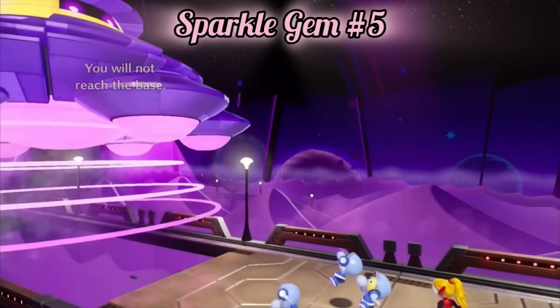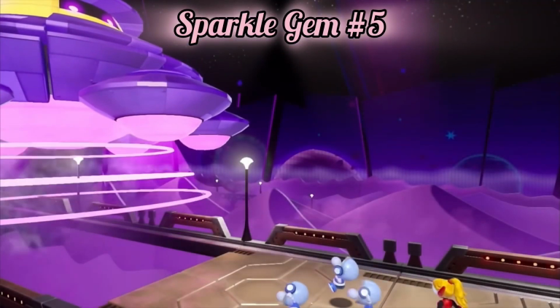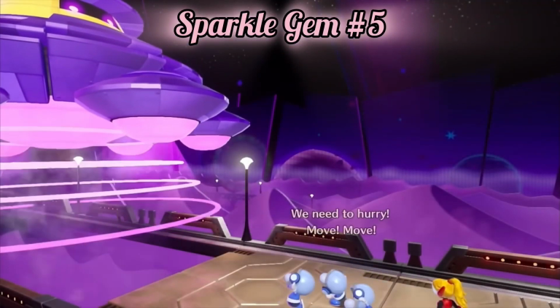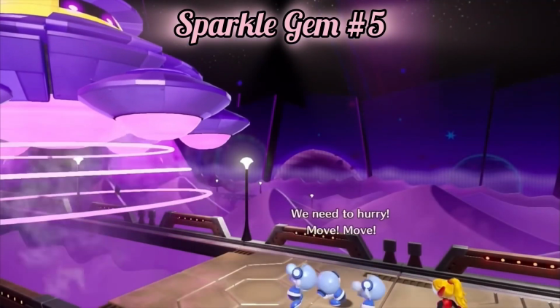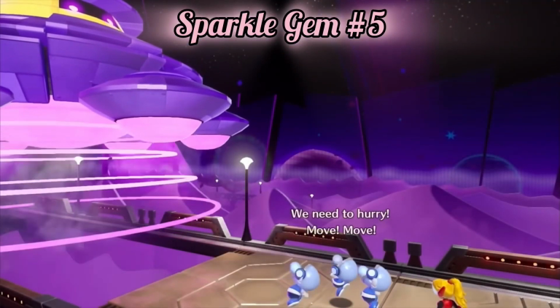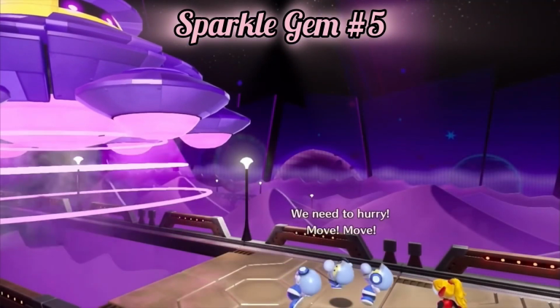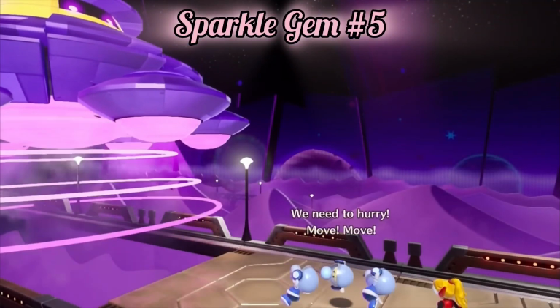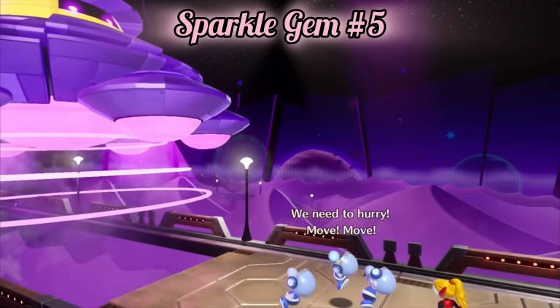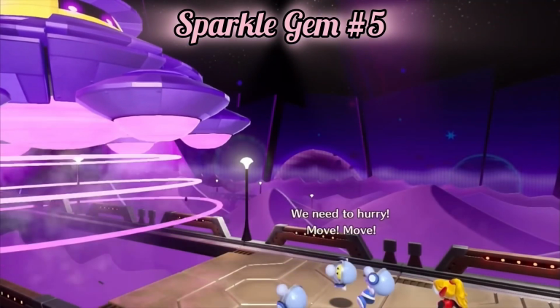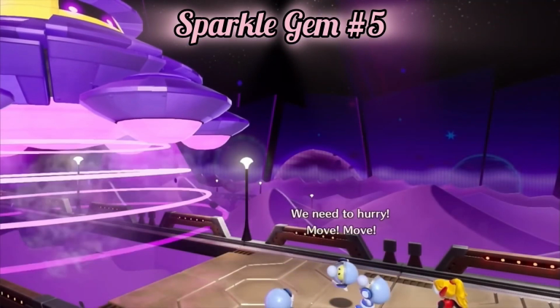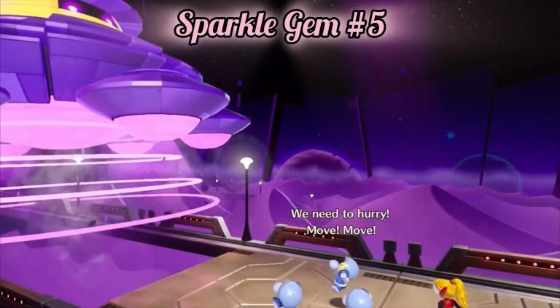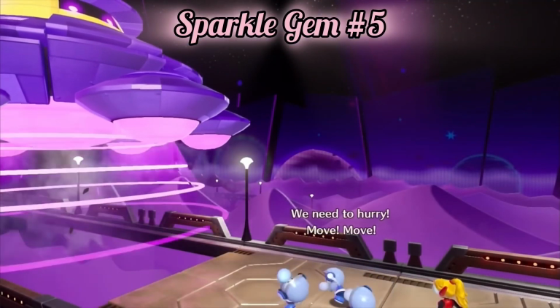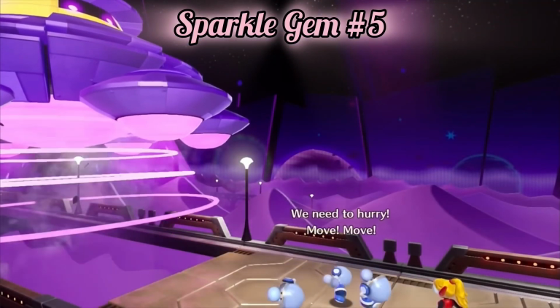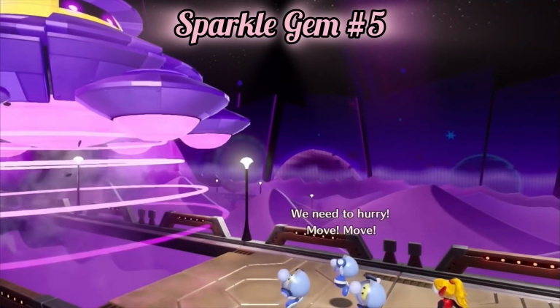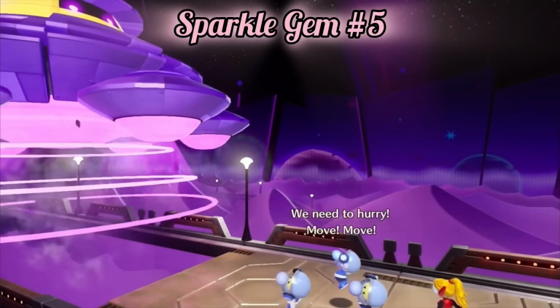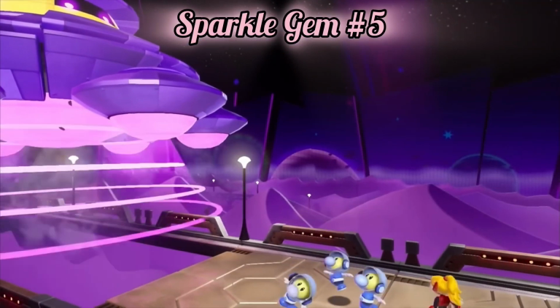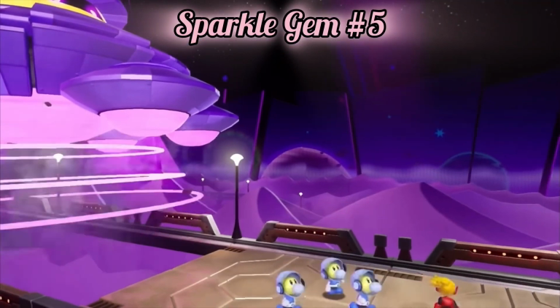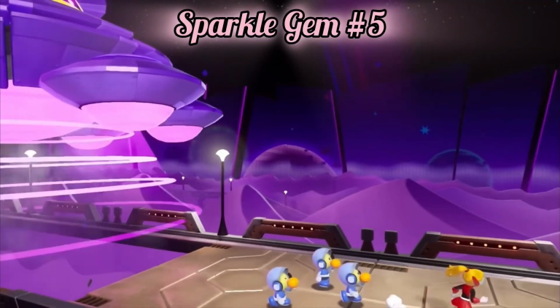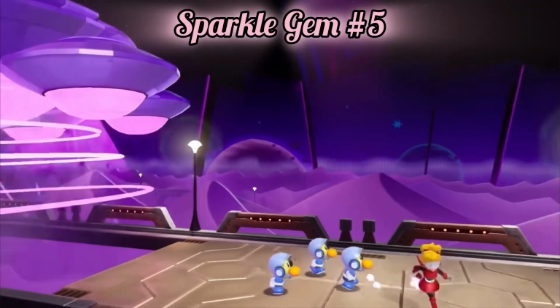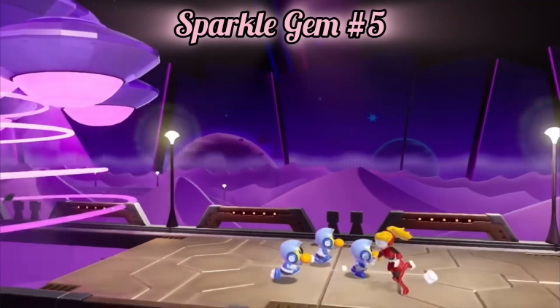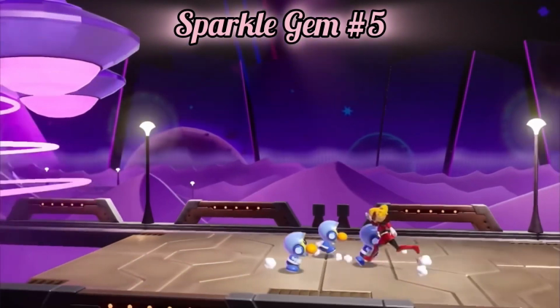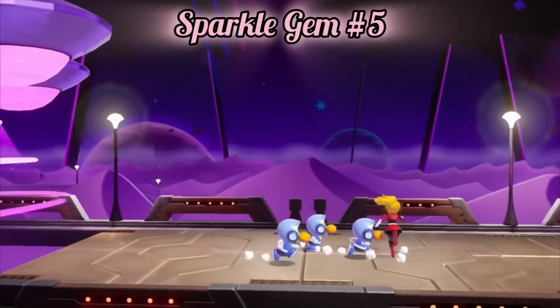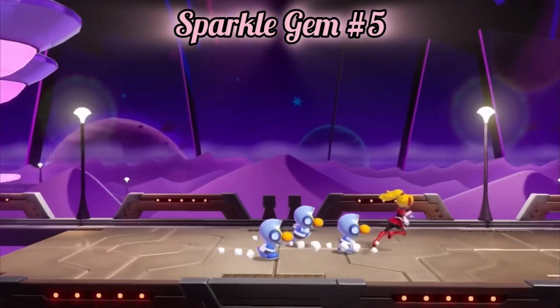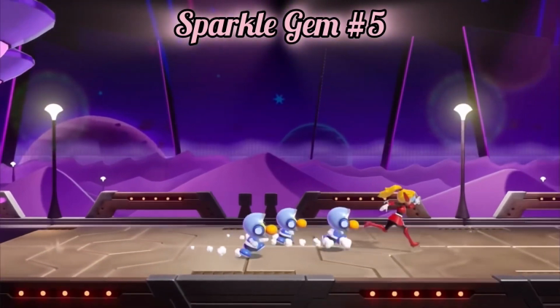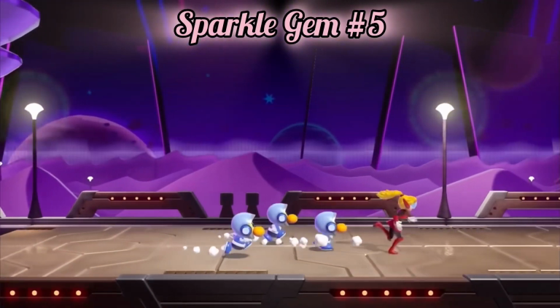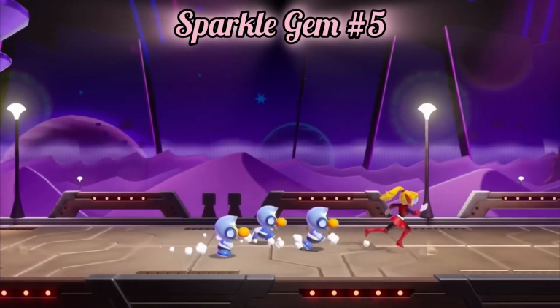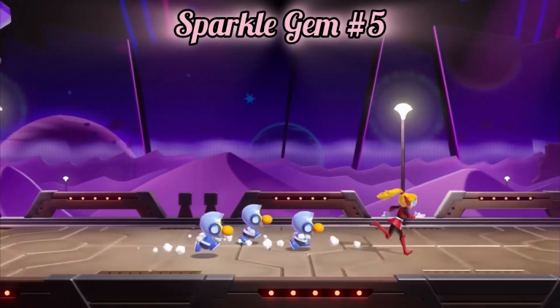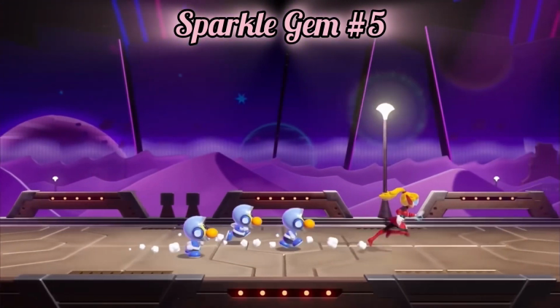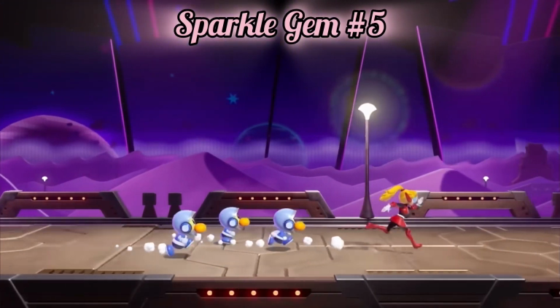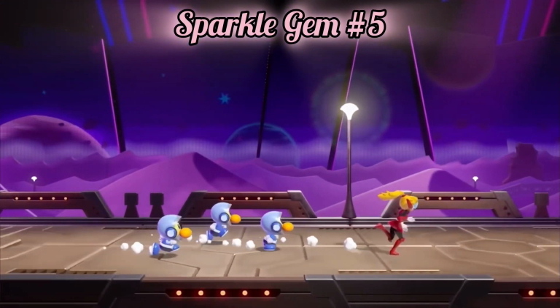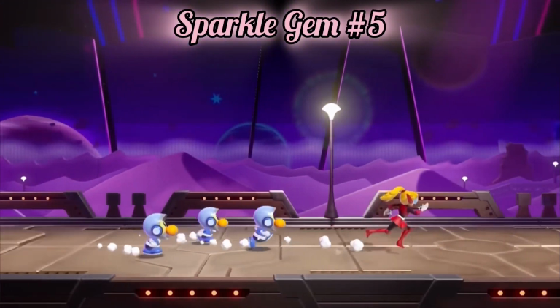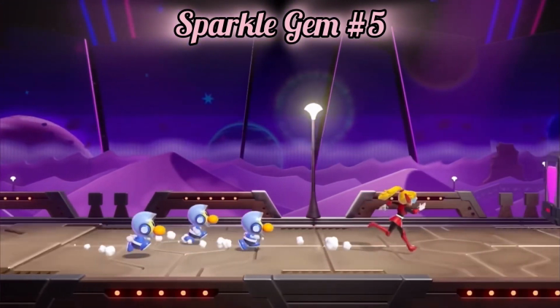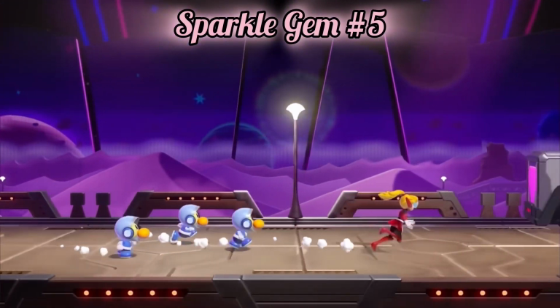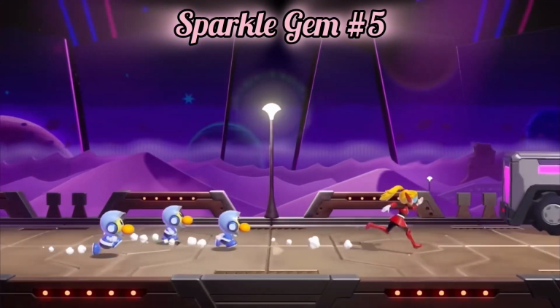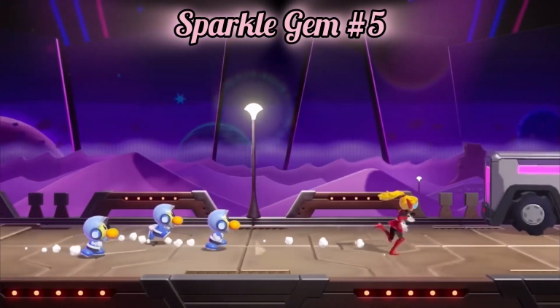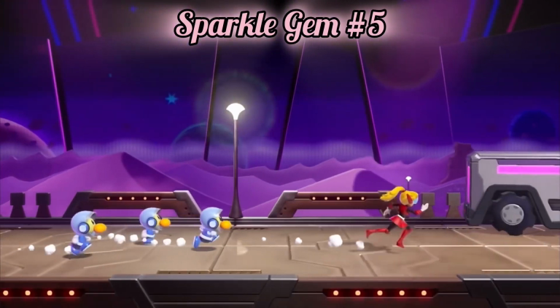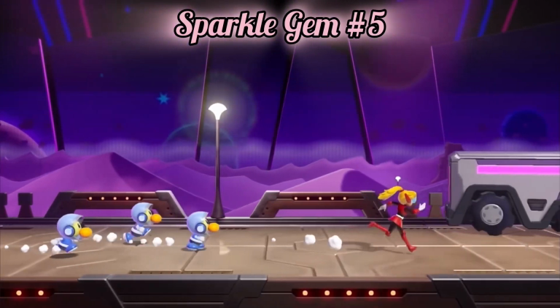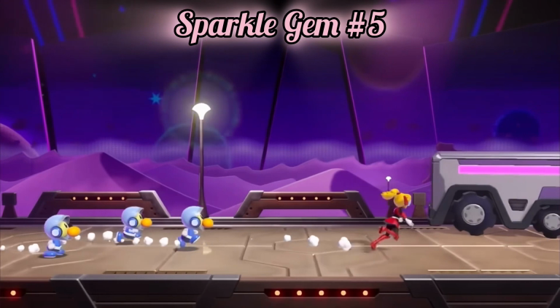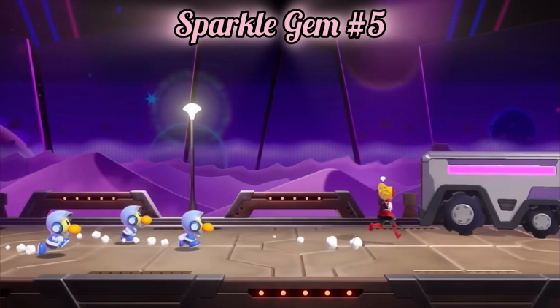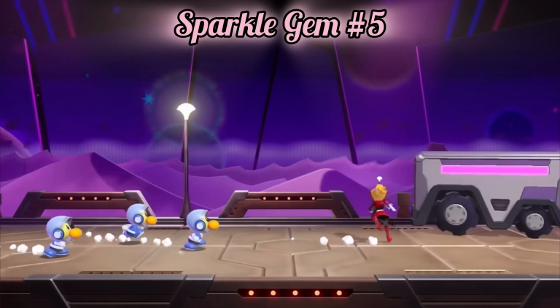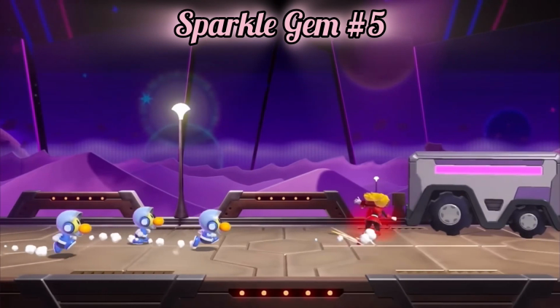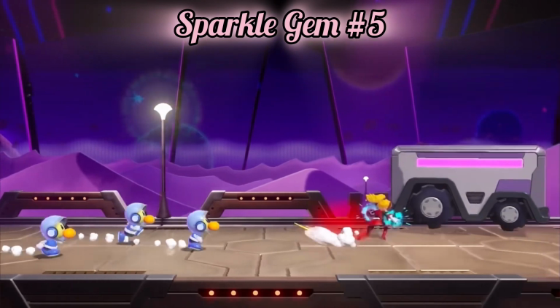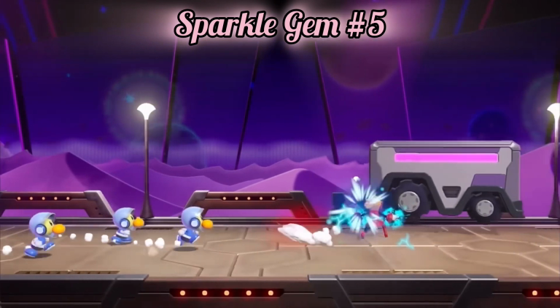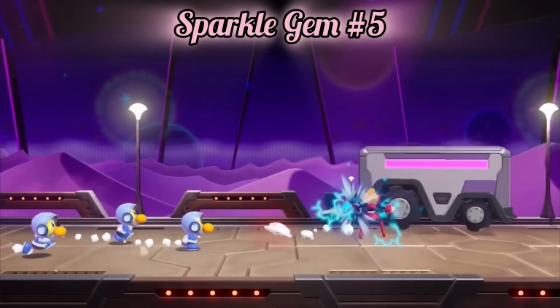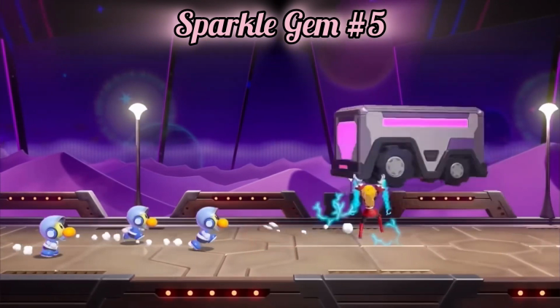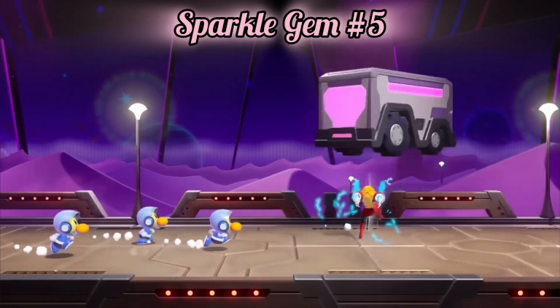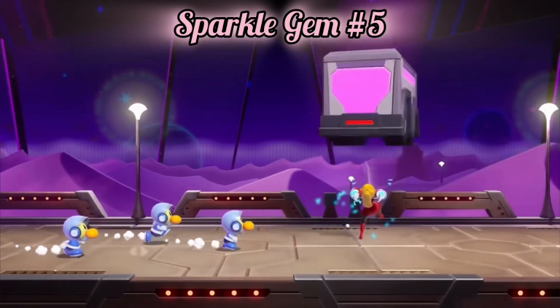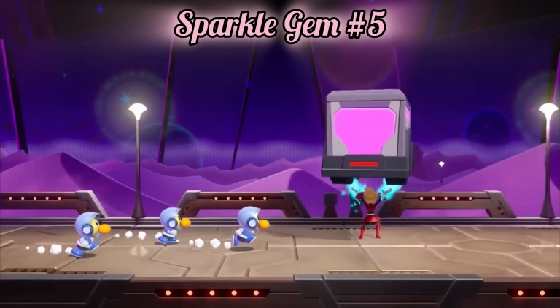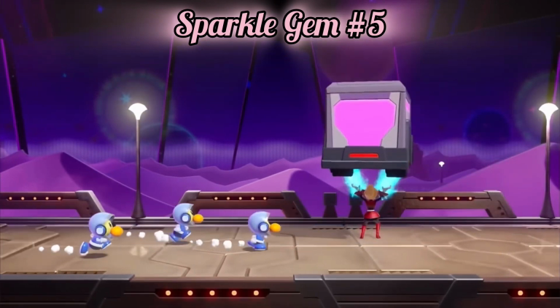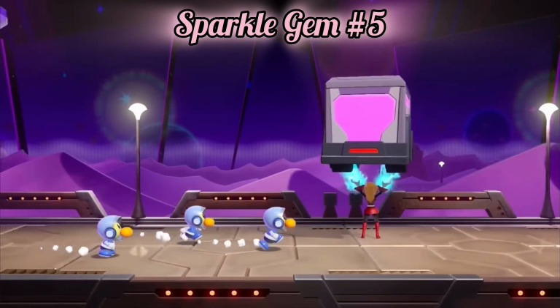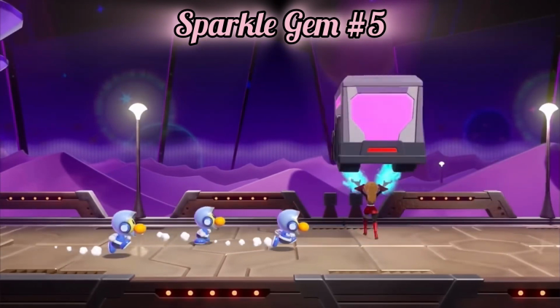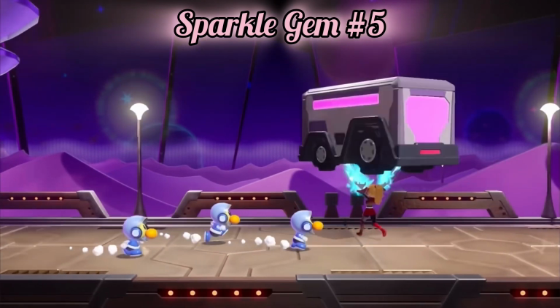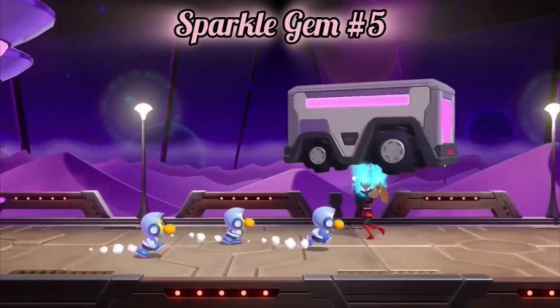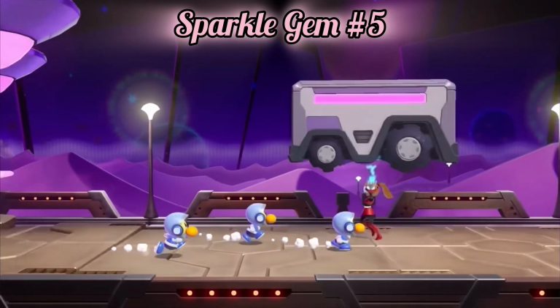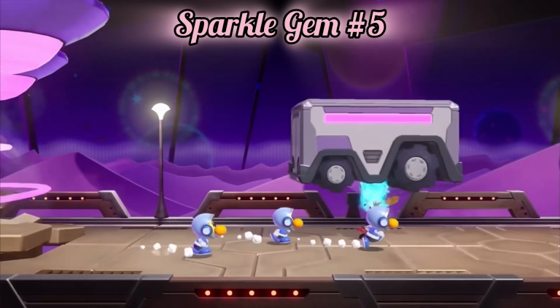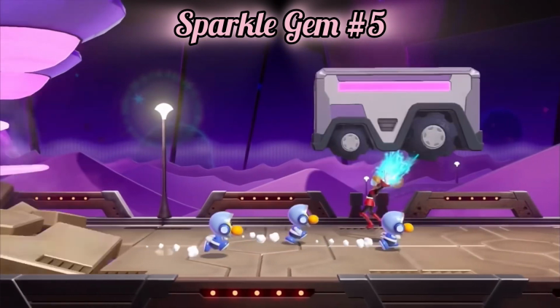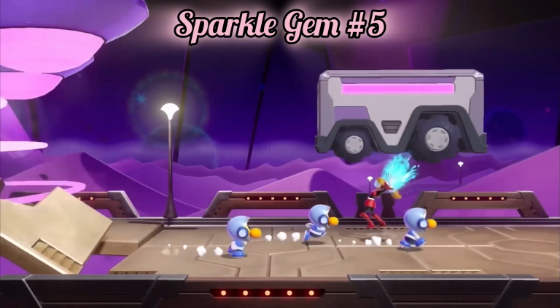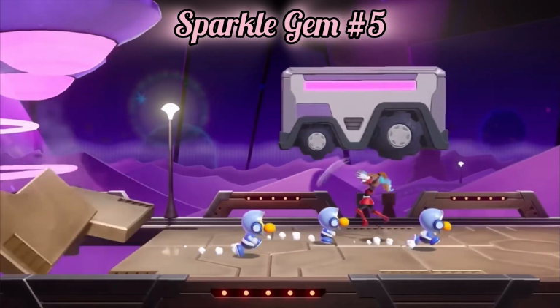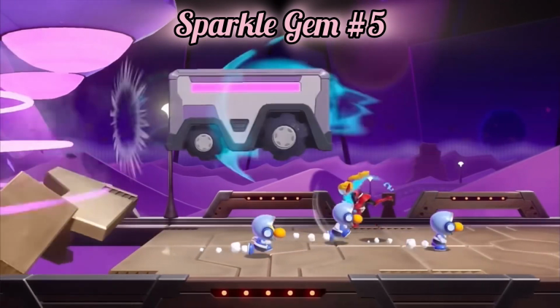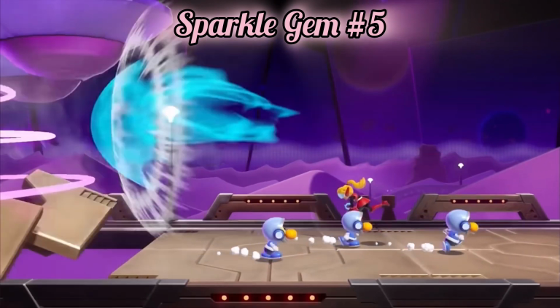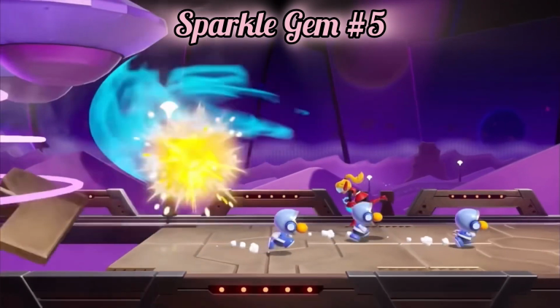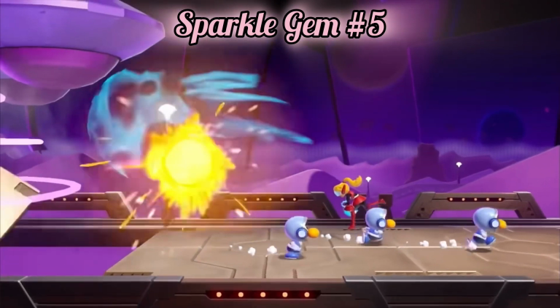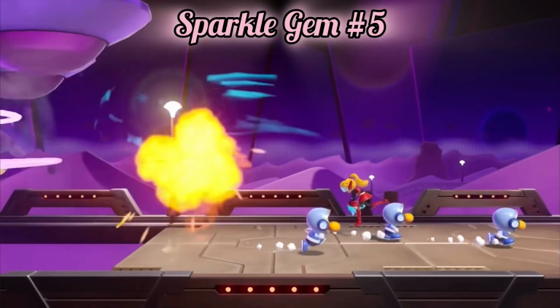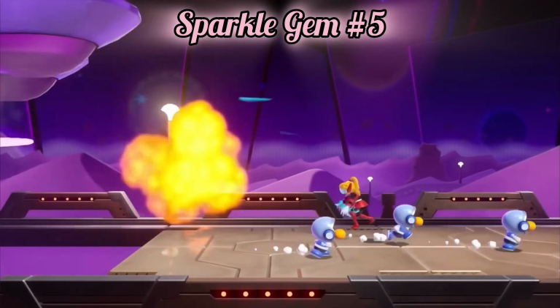Sparkle Gem number five. In the next scene, while running away from the giant UFO, this gem will be behind a vehicle you can throw.